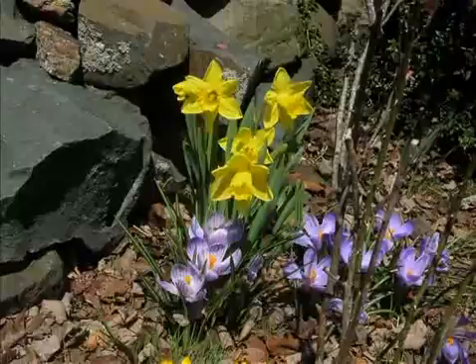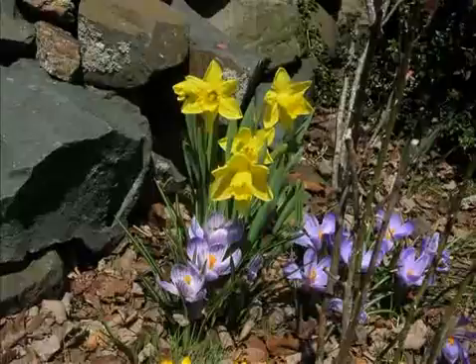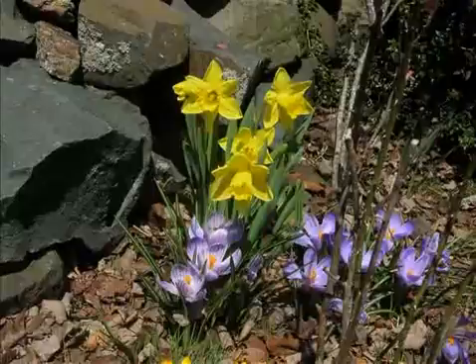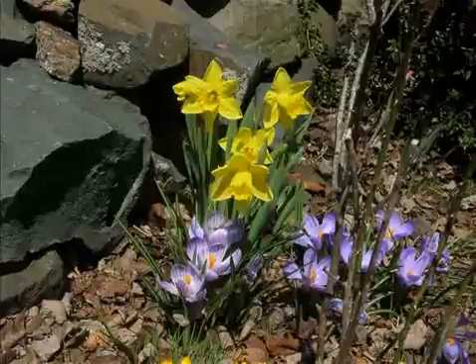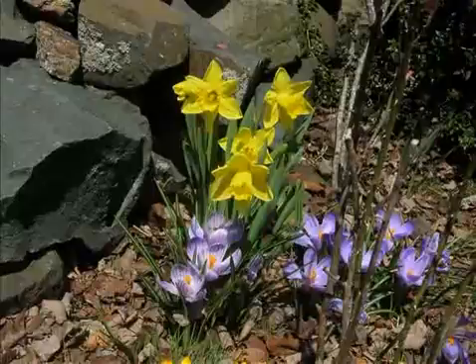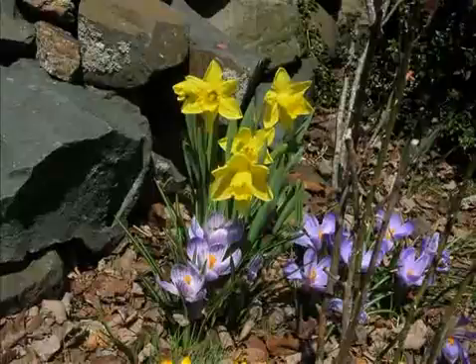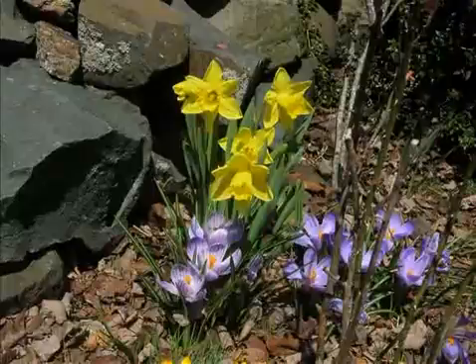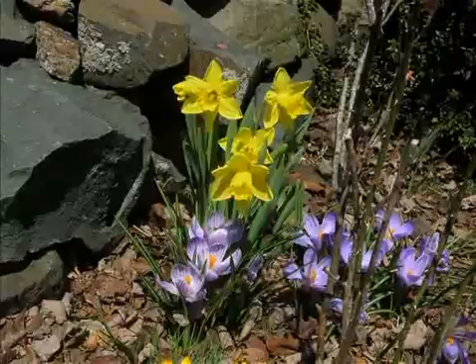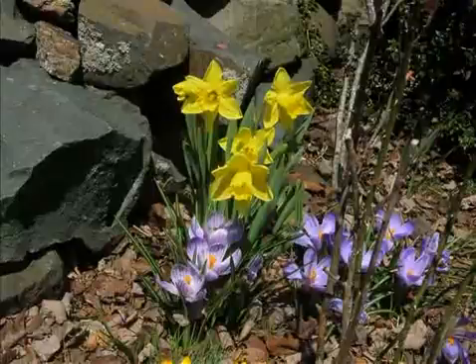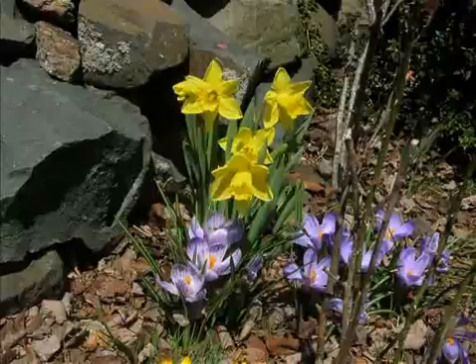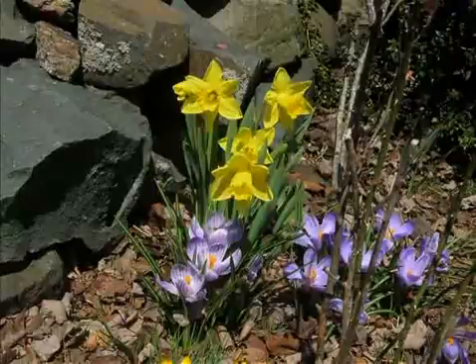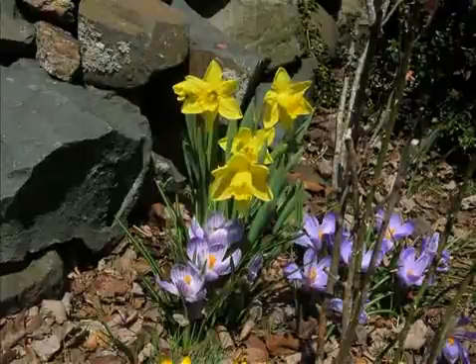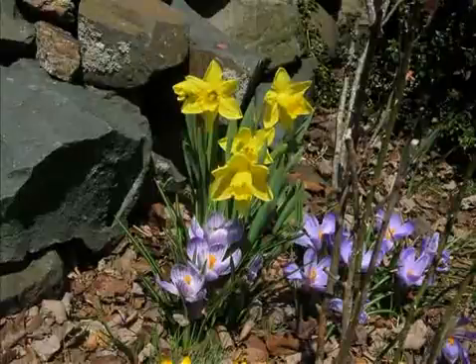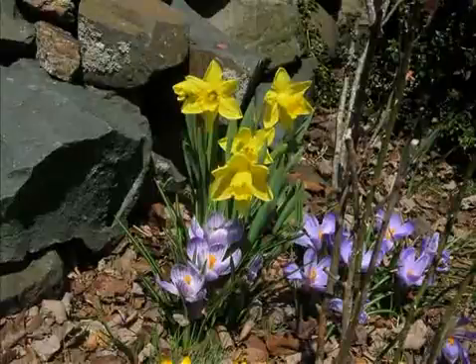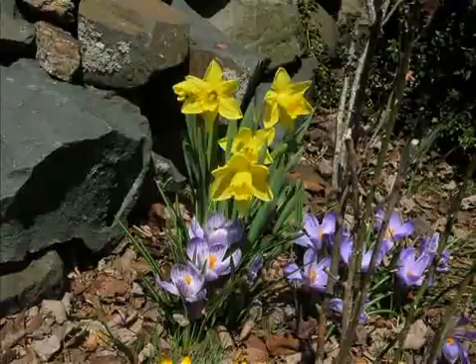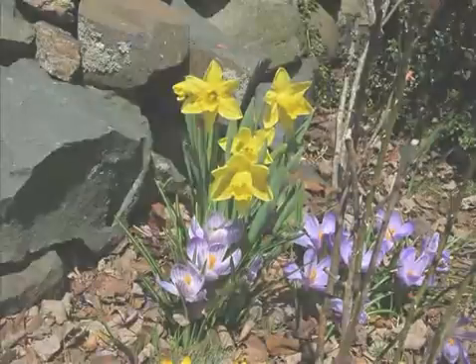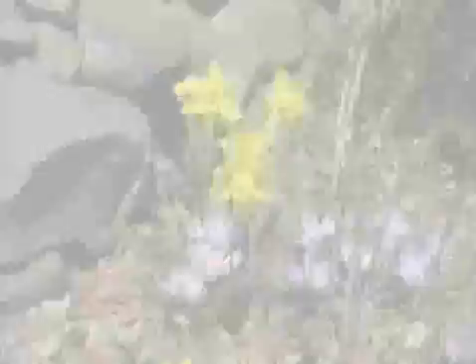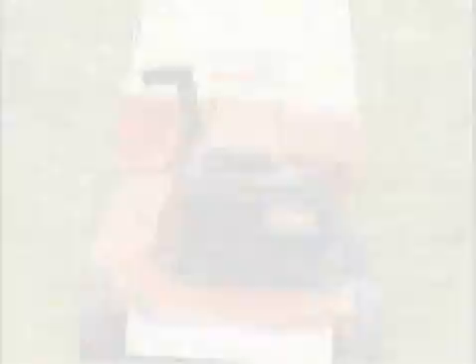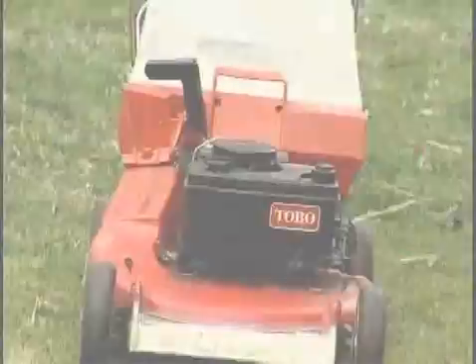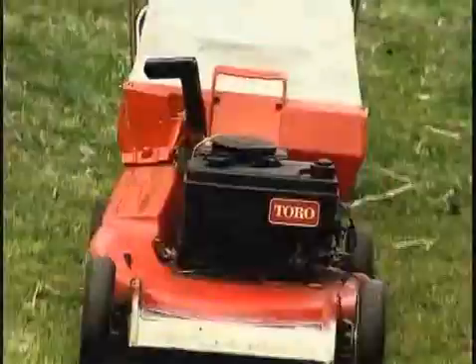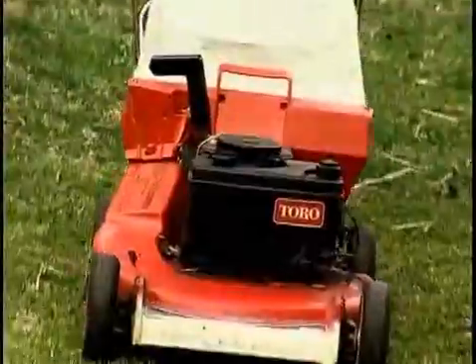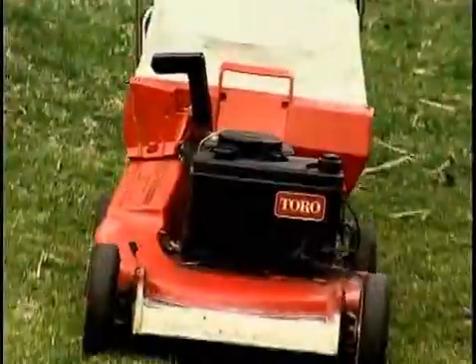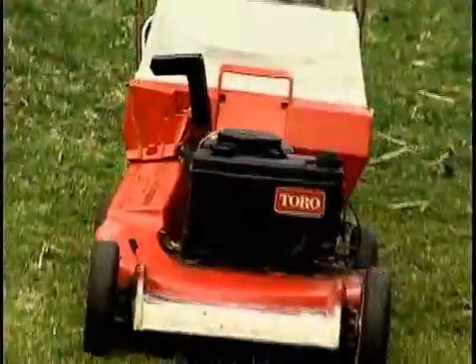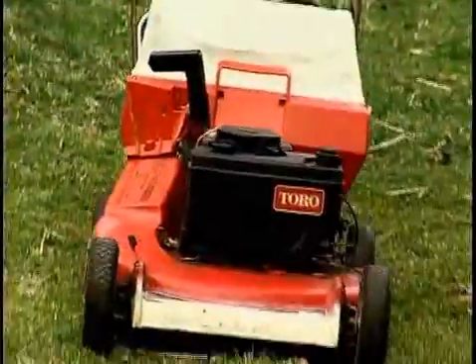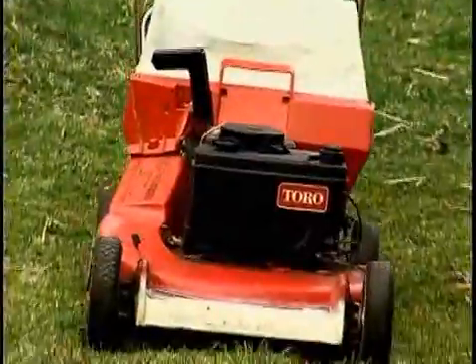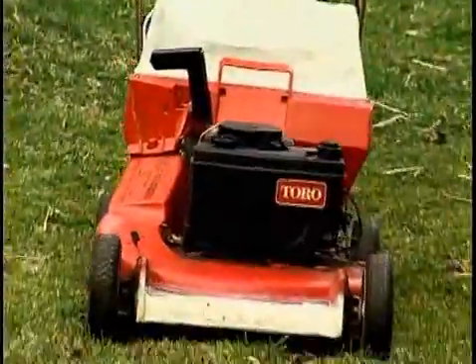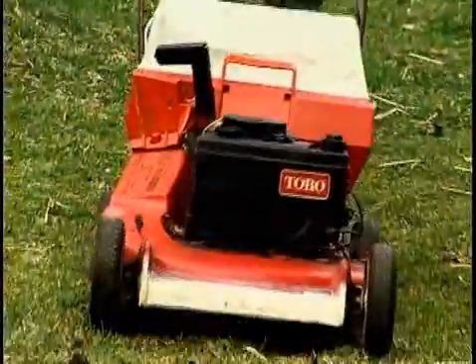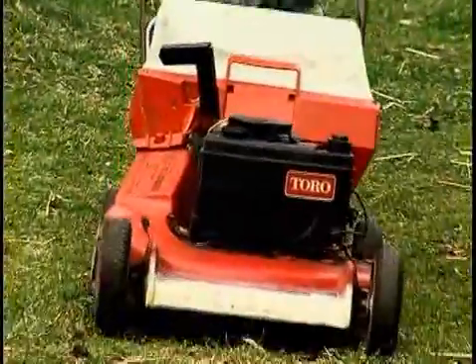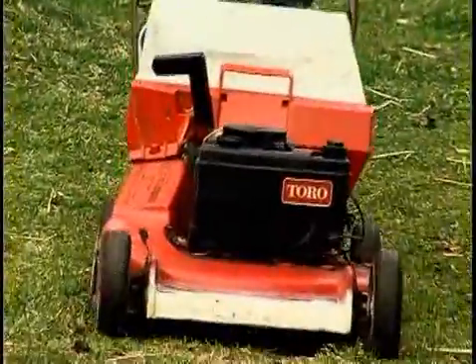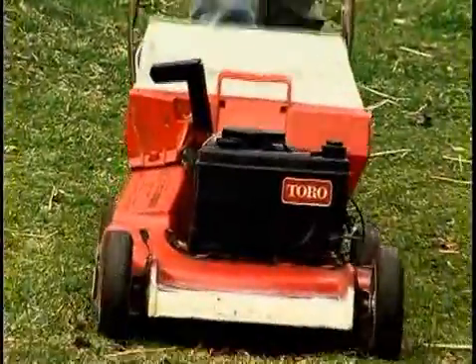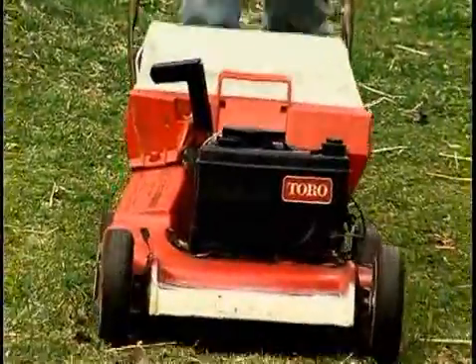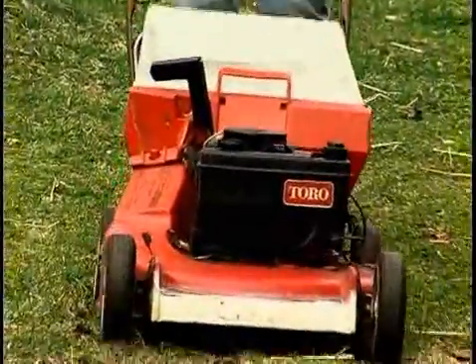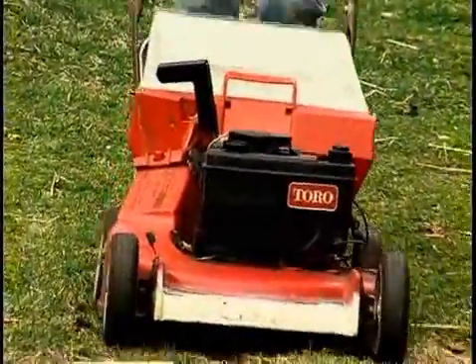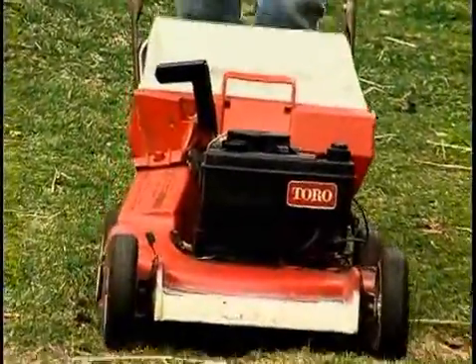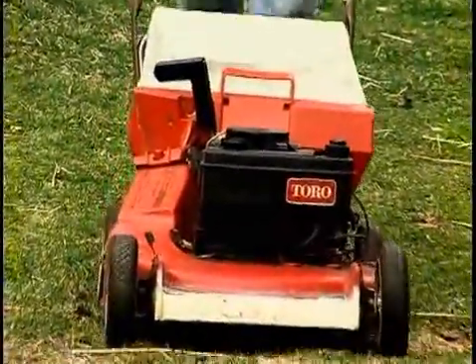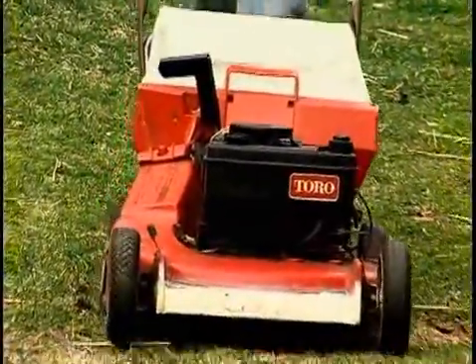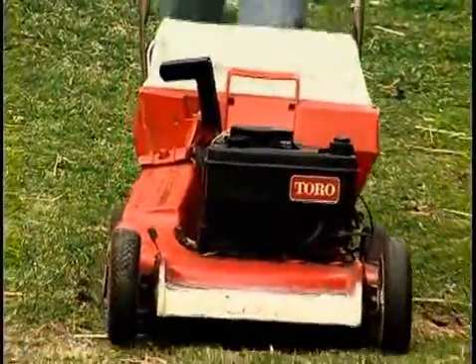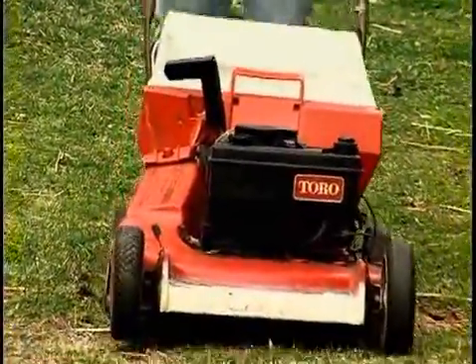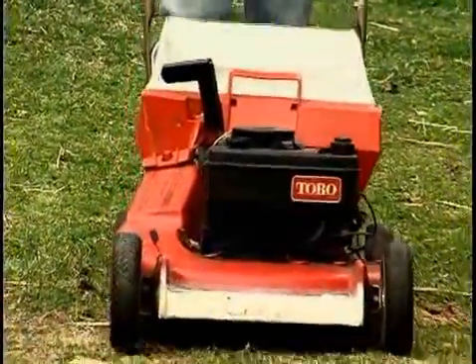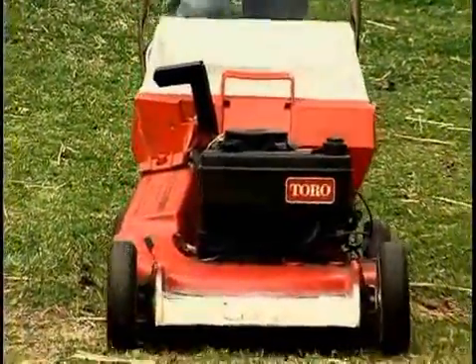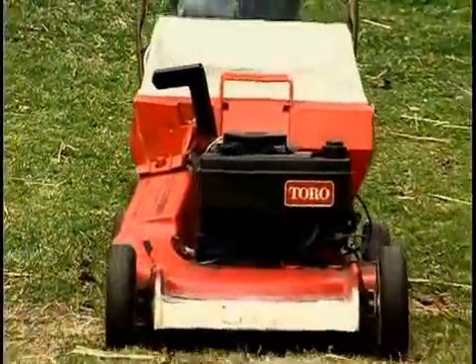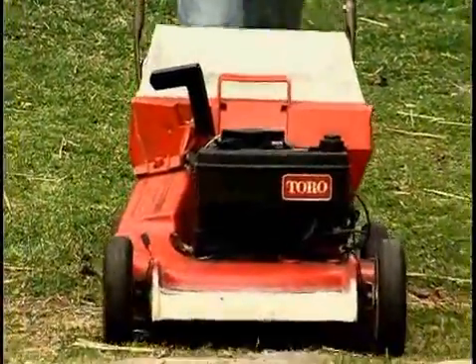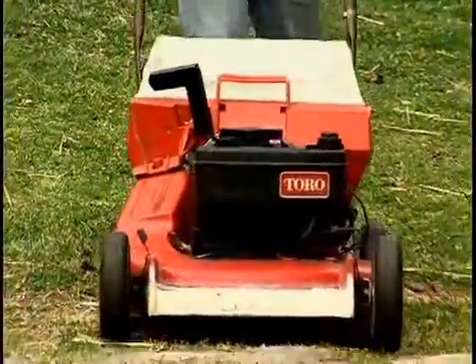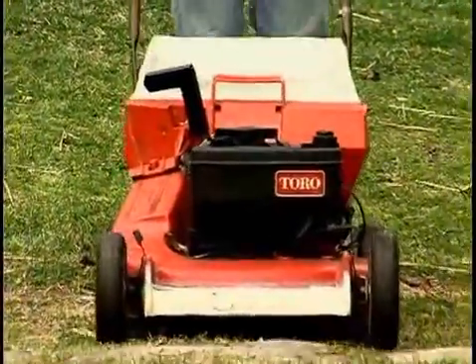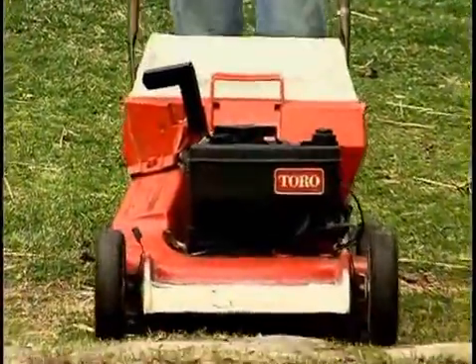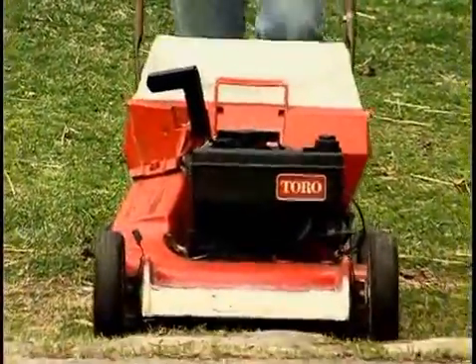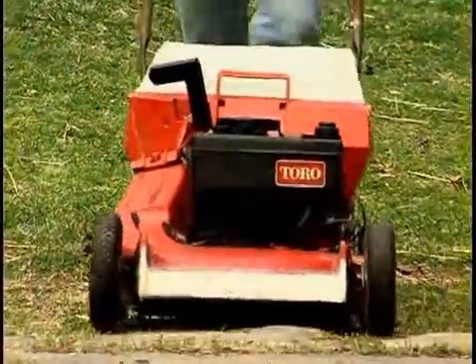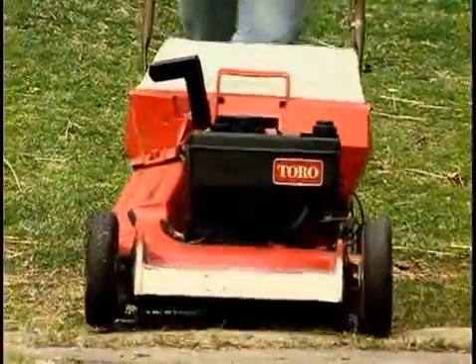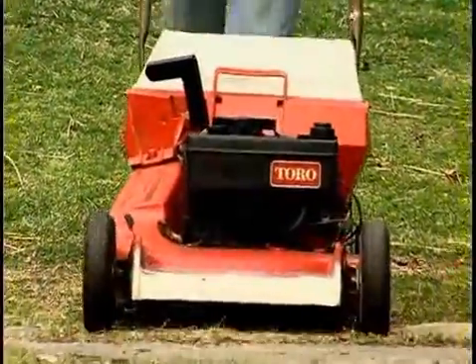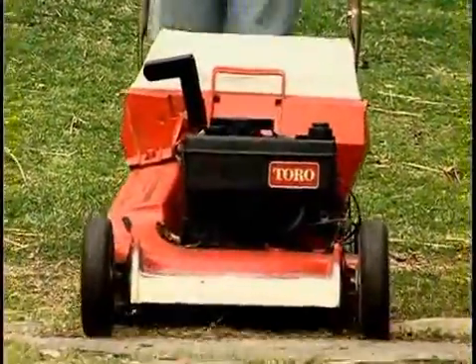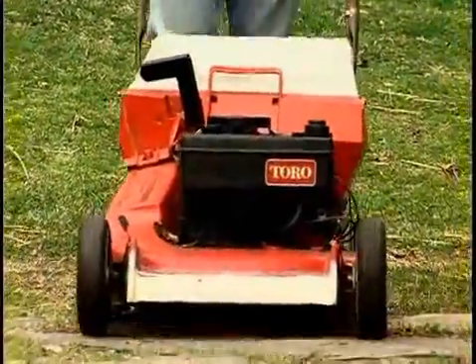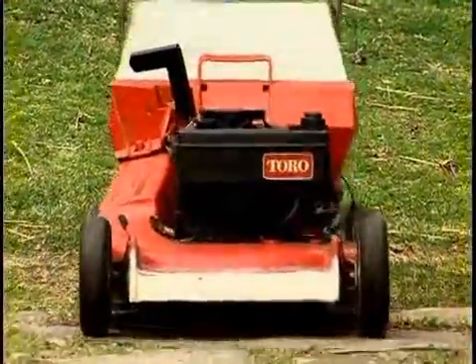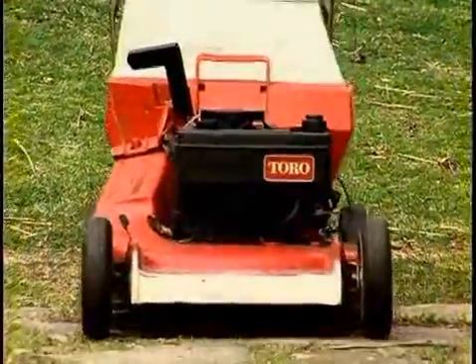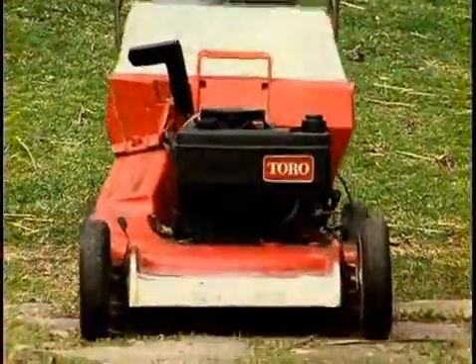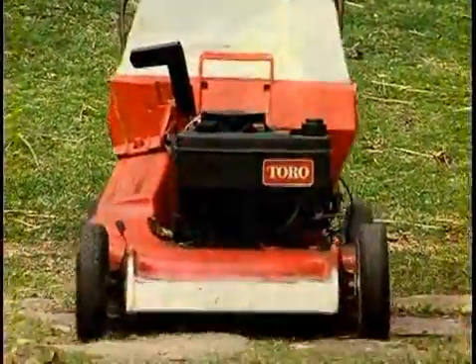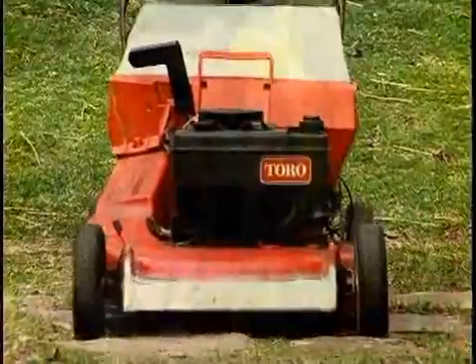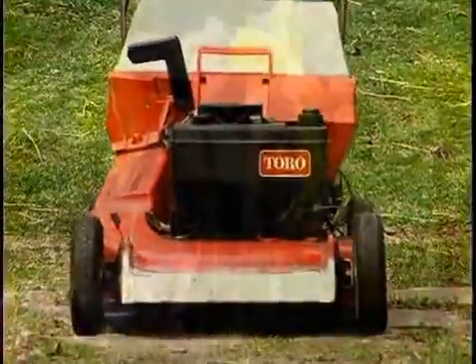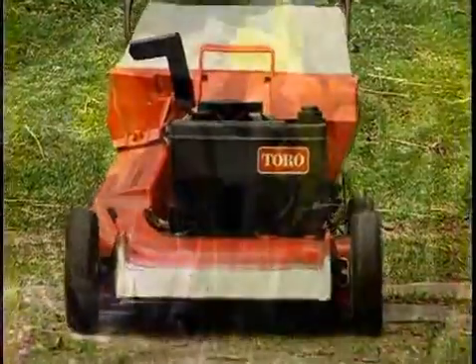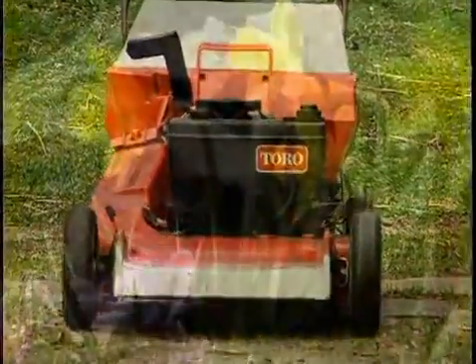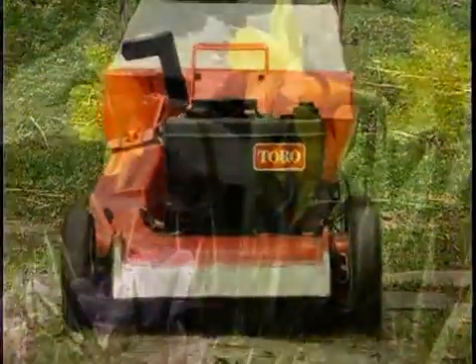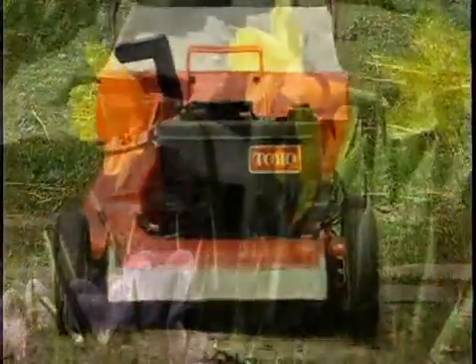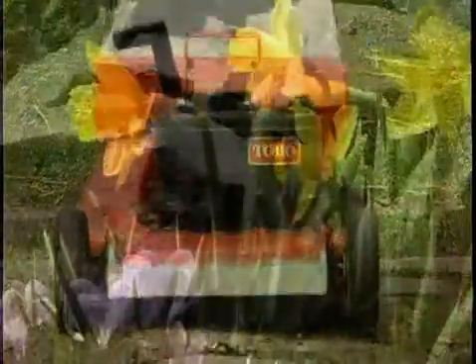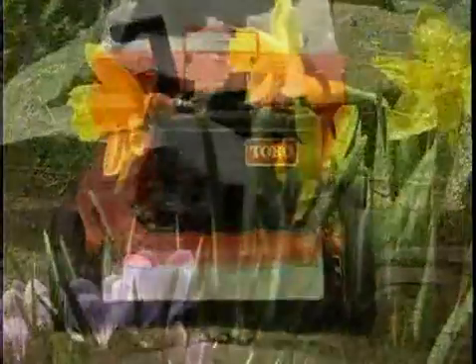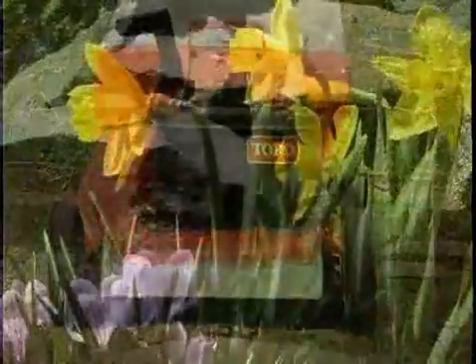A well-maintained lawnmower is easier to operate and lasts longer. Here's how to perform a quick spring tune-up.